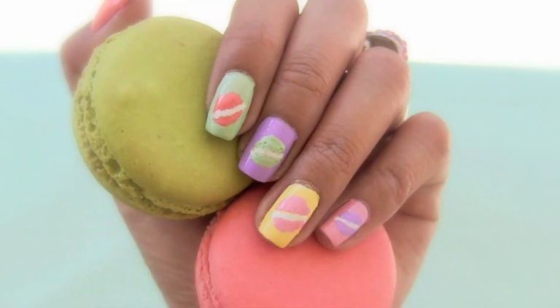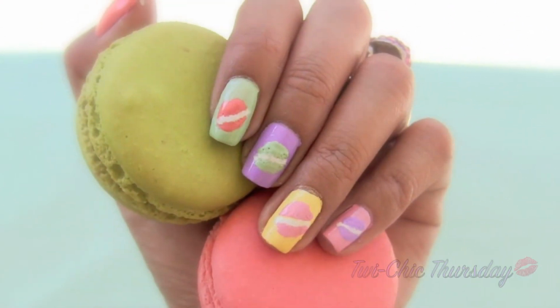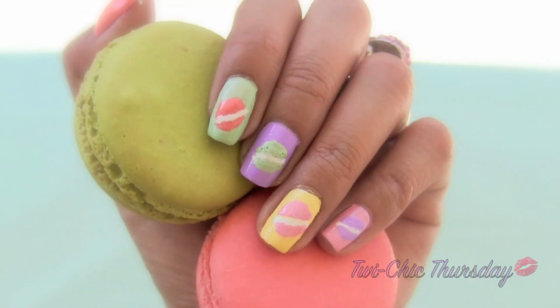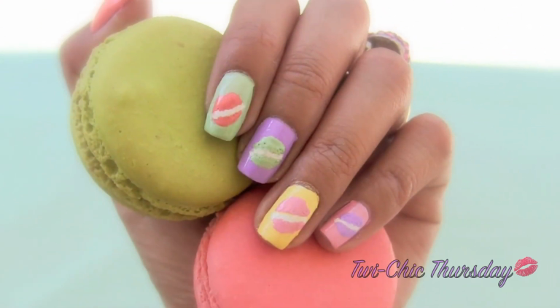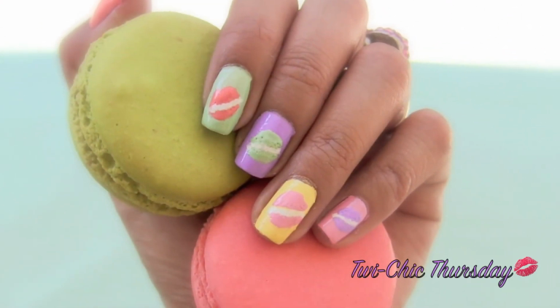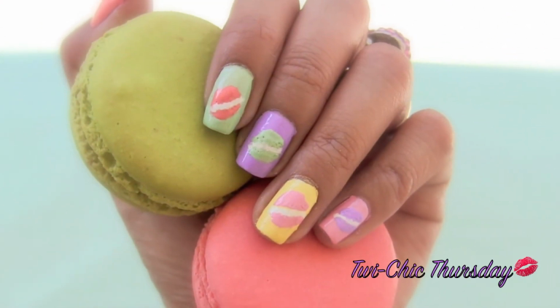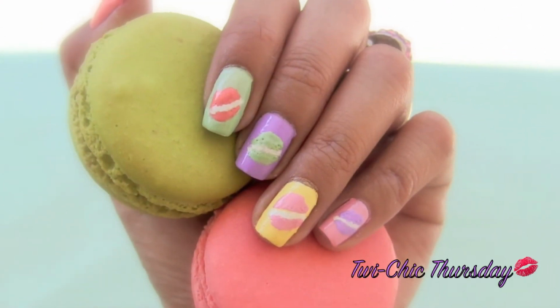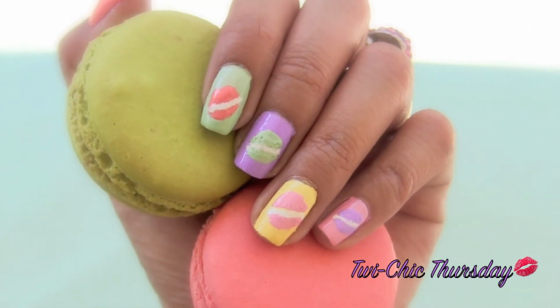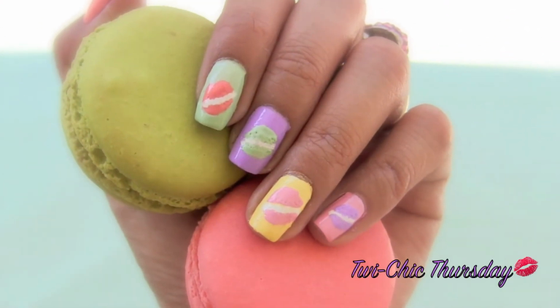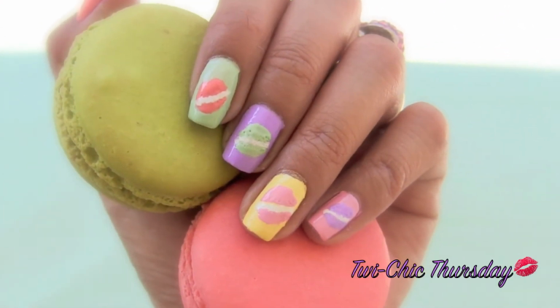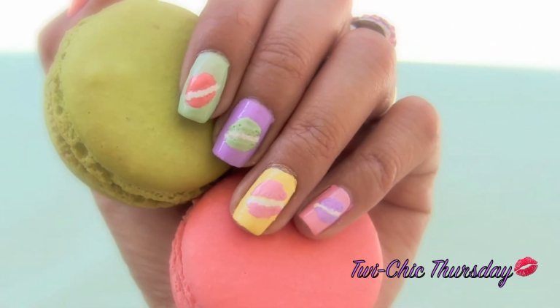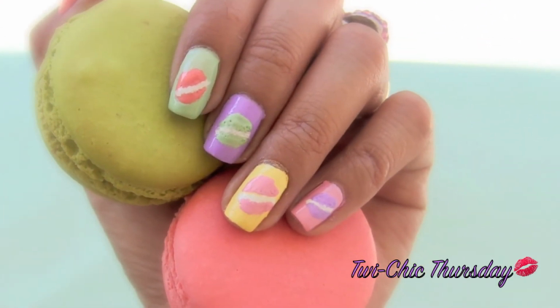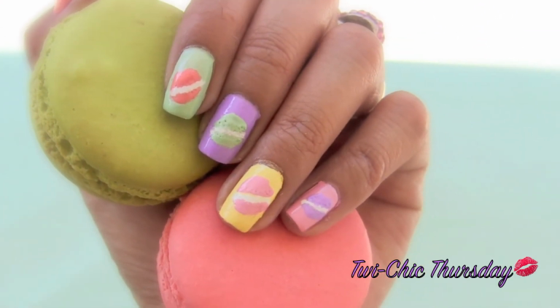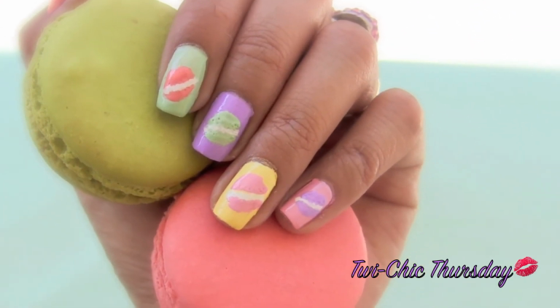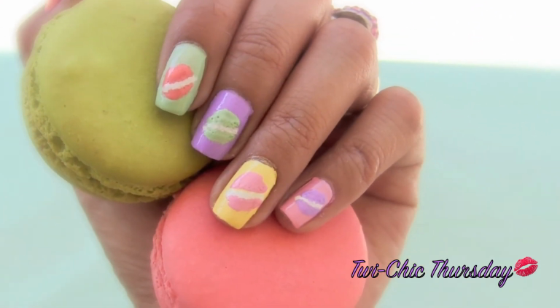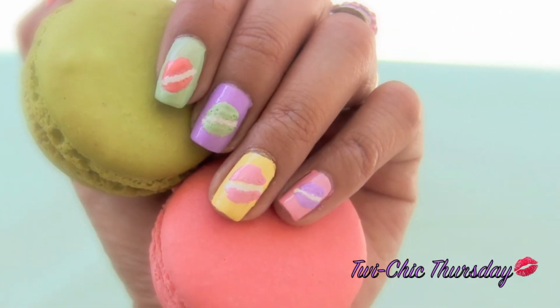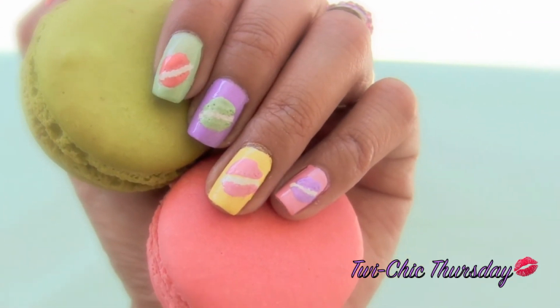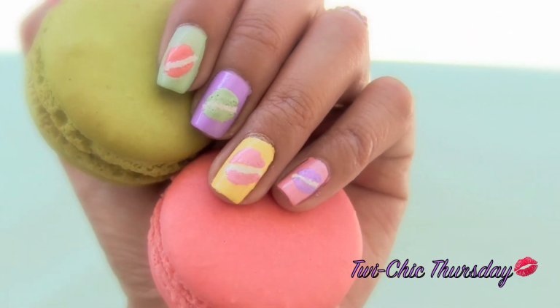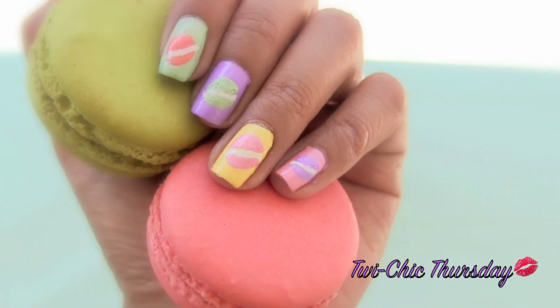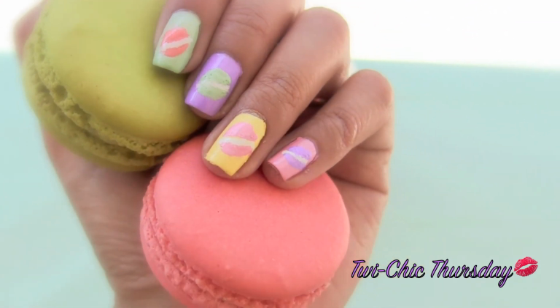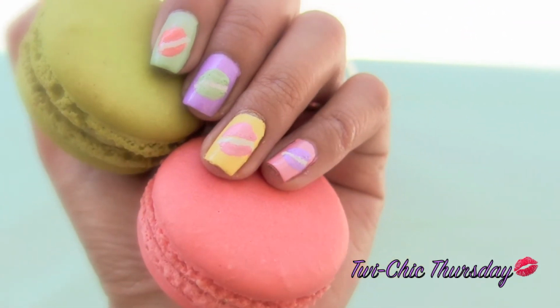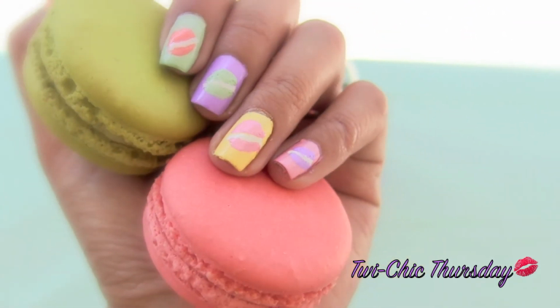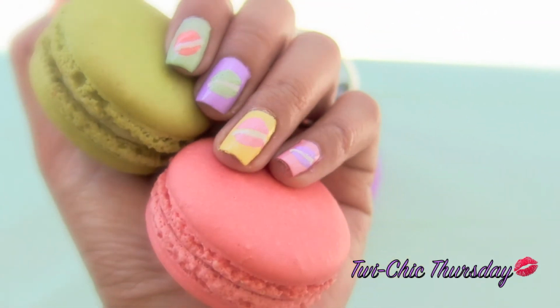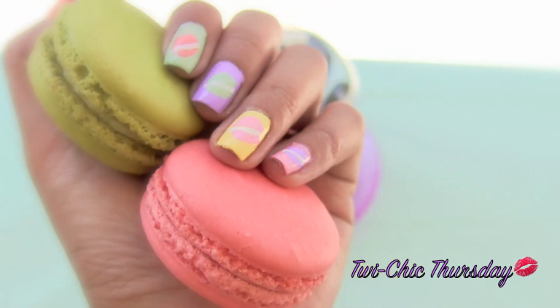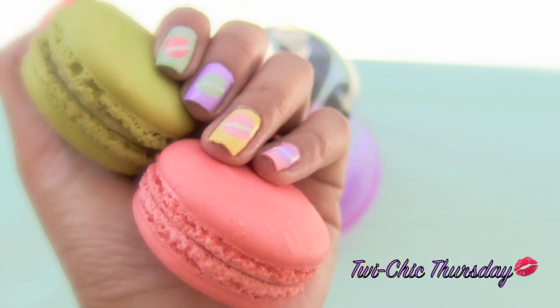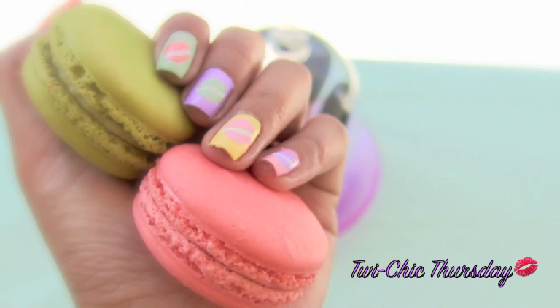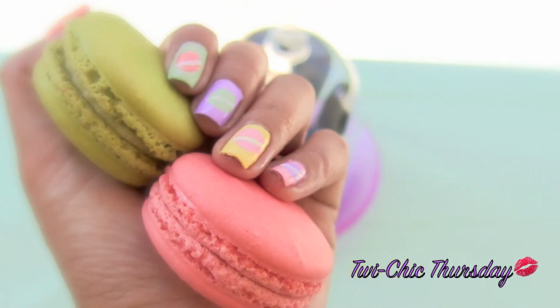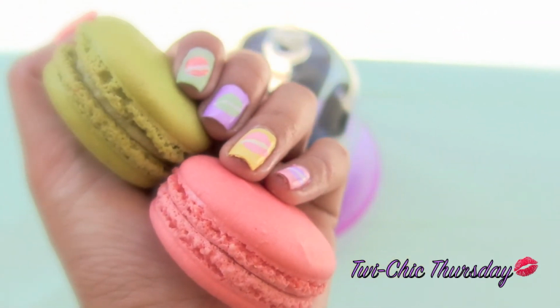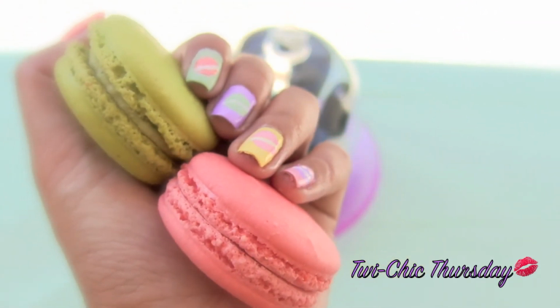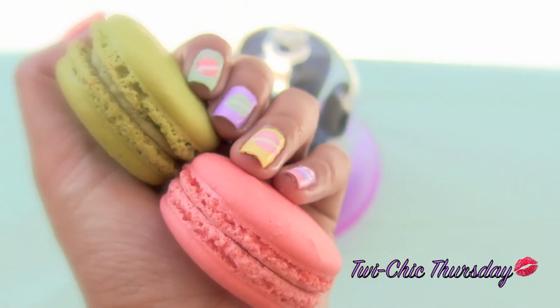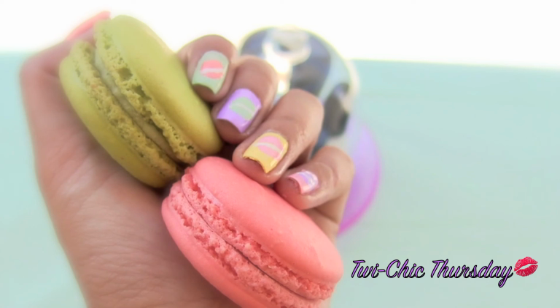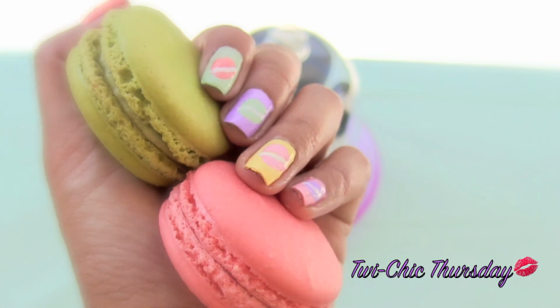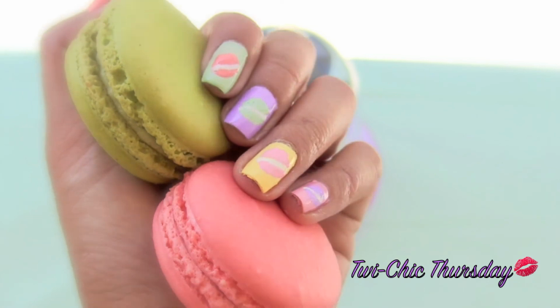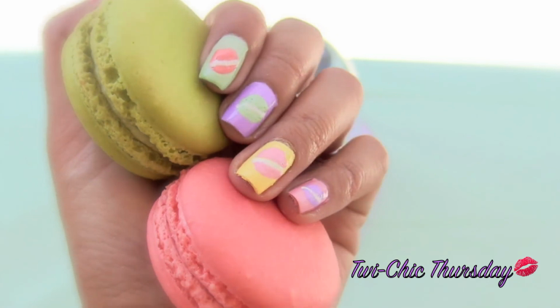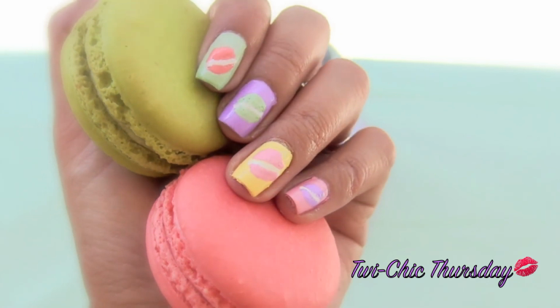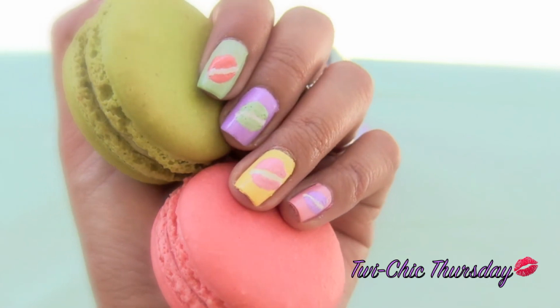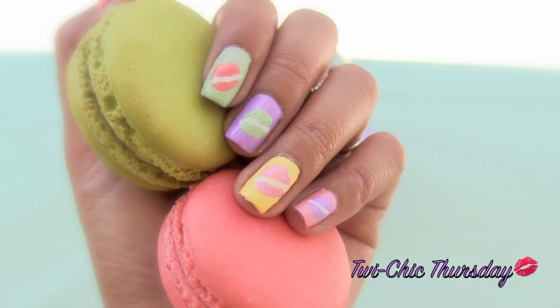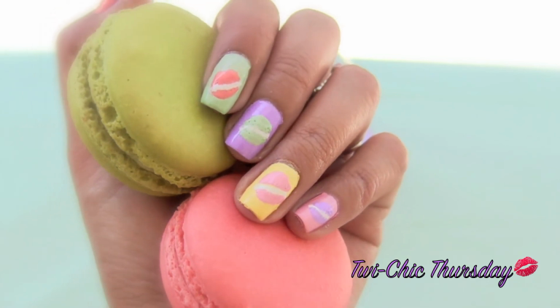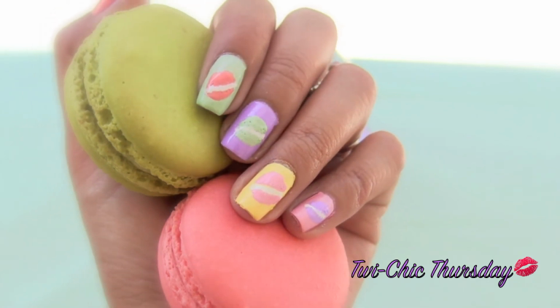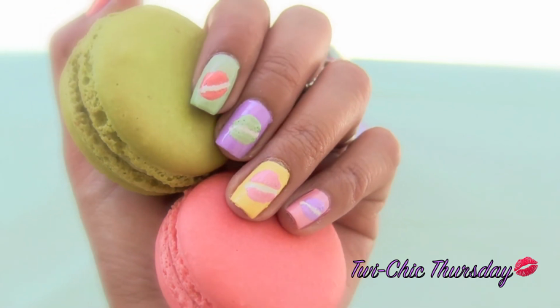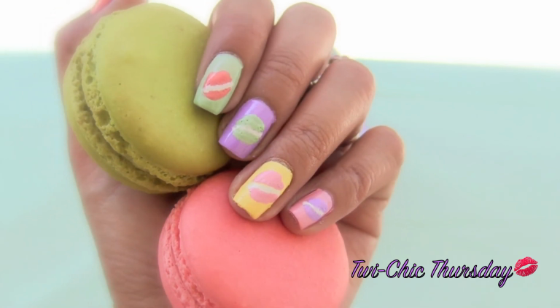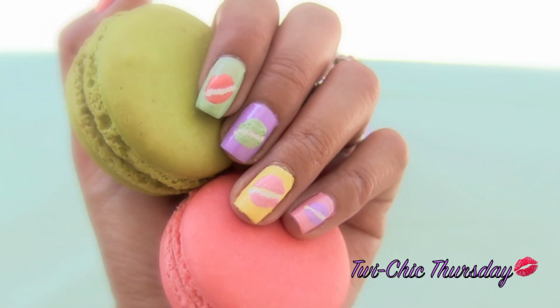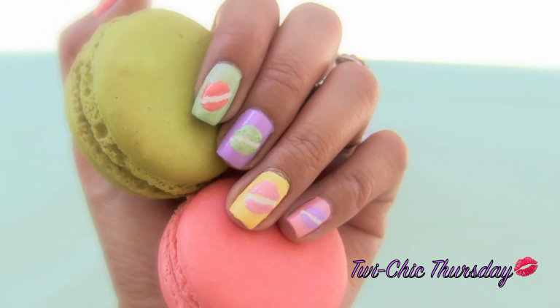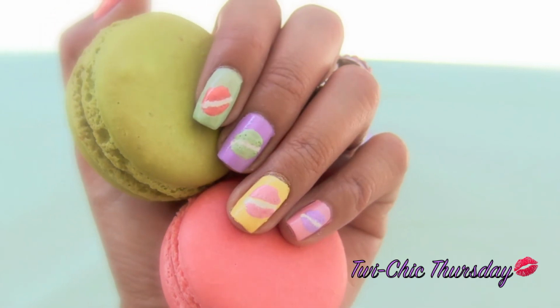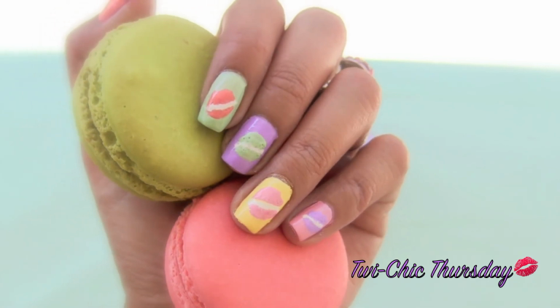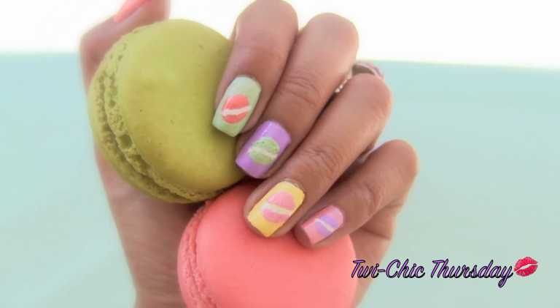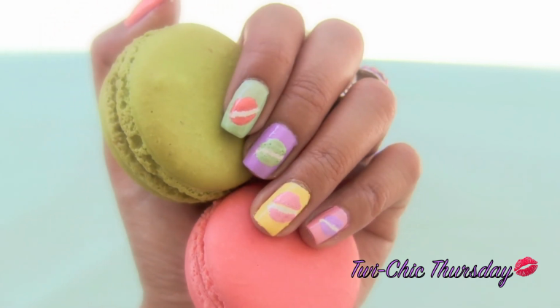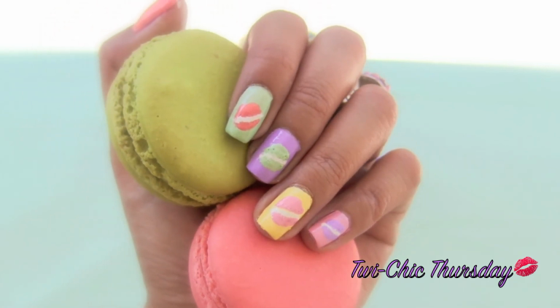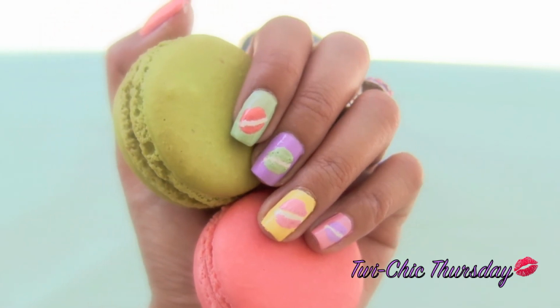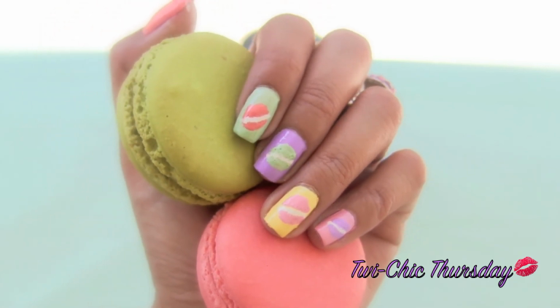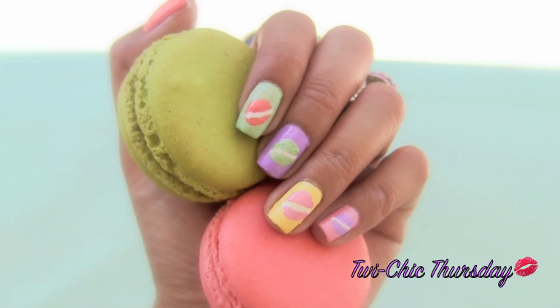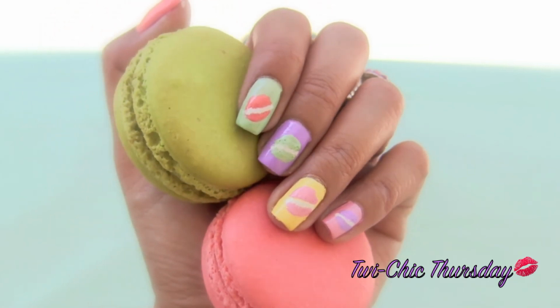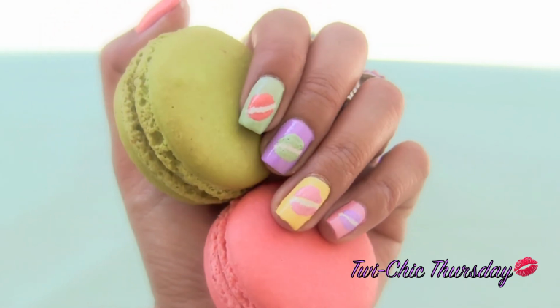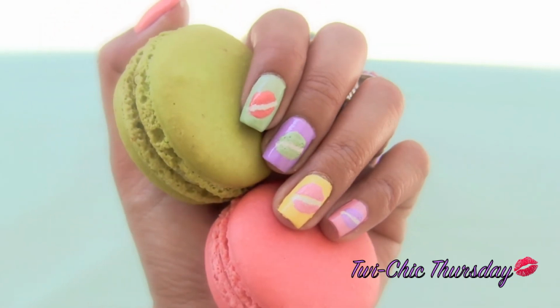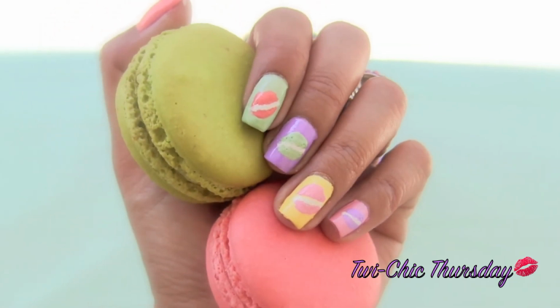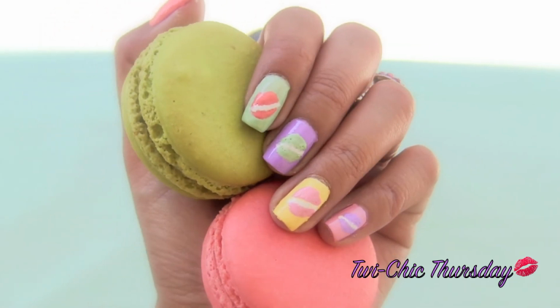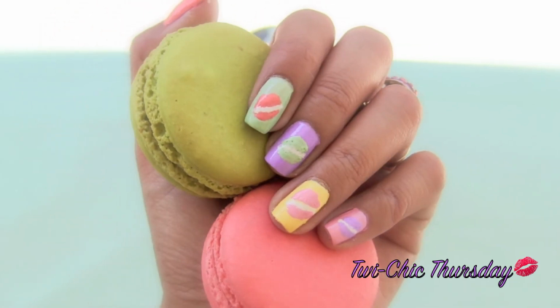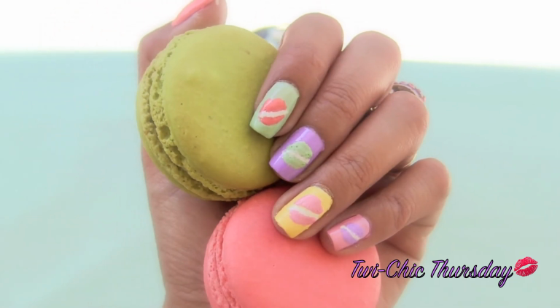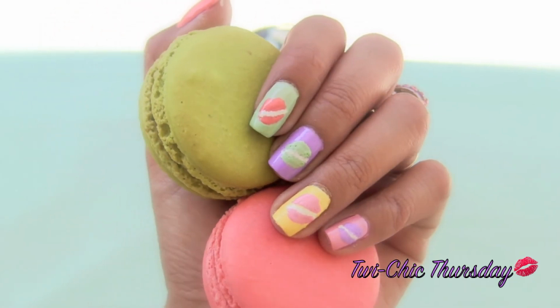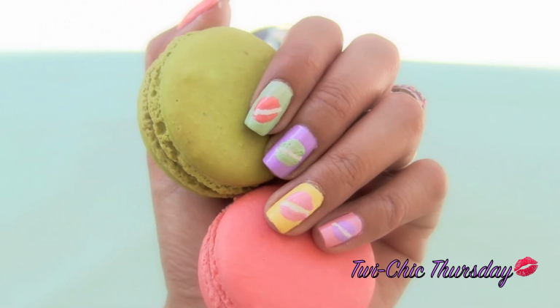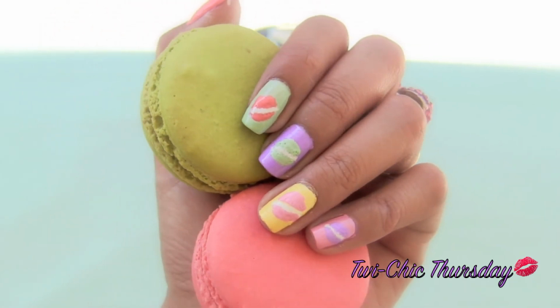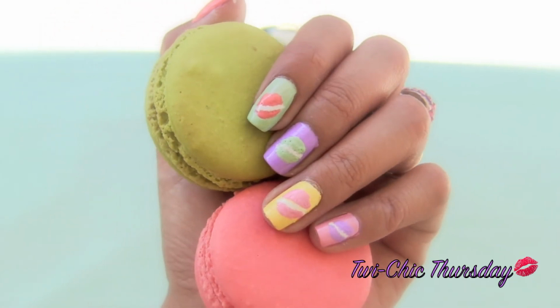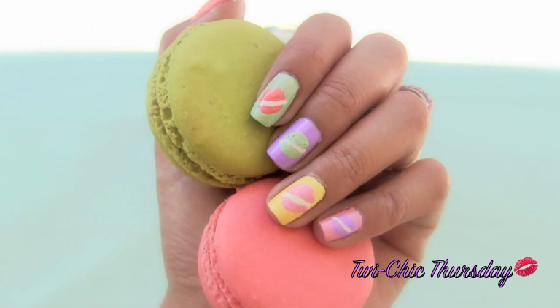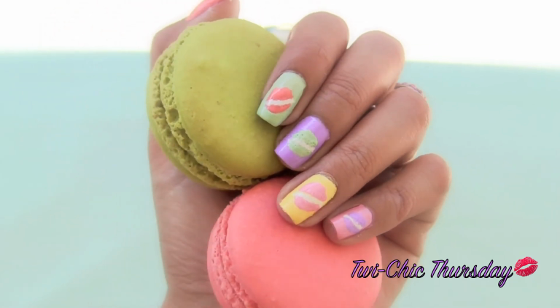Here are the finished nails. Thank you so much for watching another TwiChick Thursday and I will see all of you in another video.